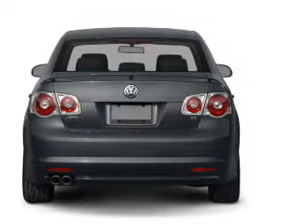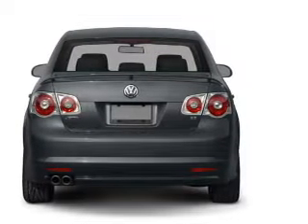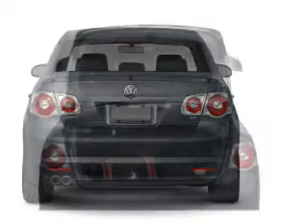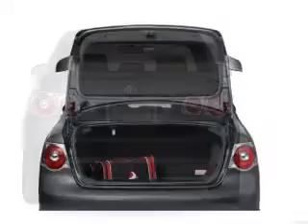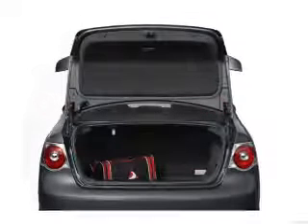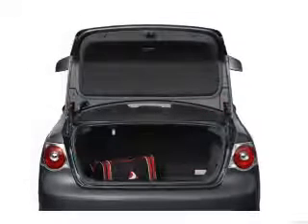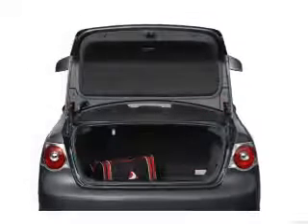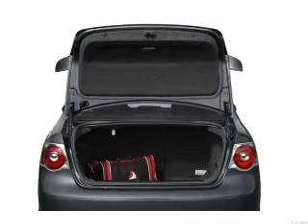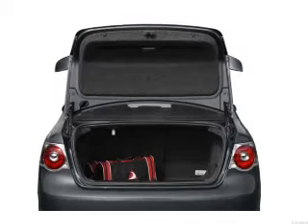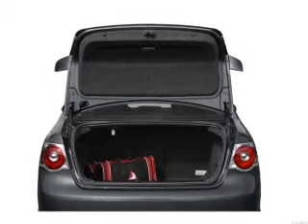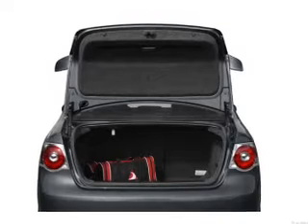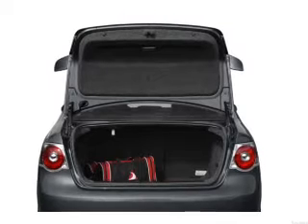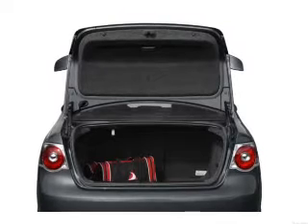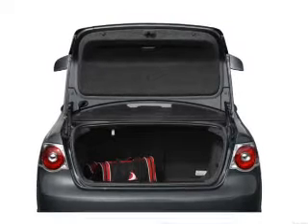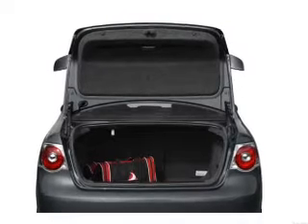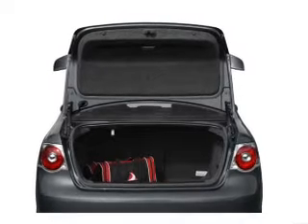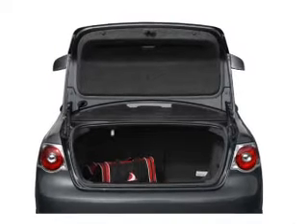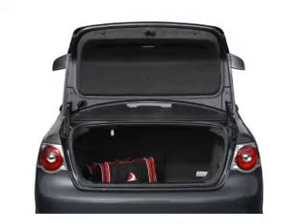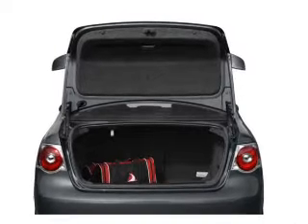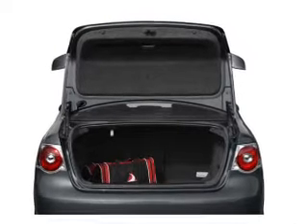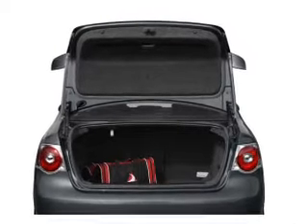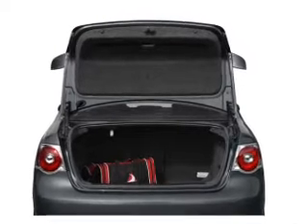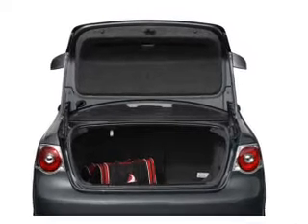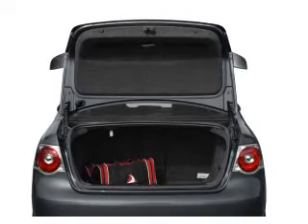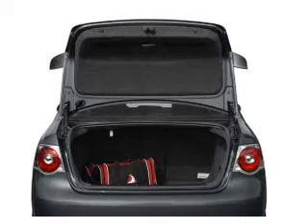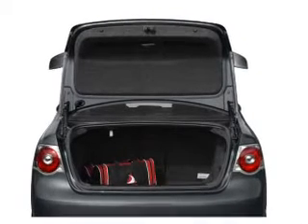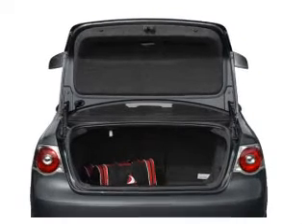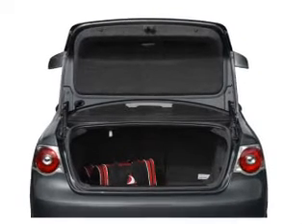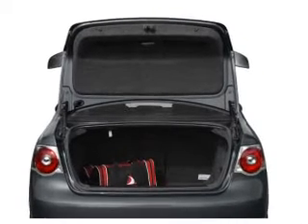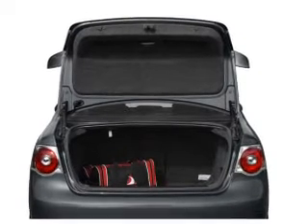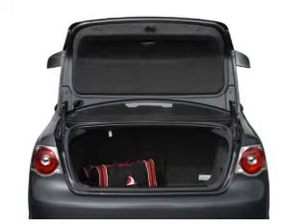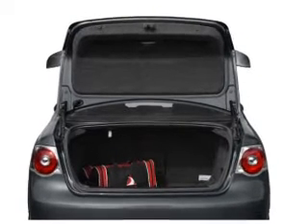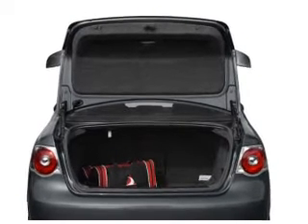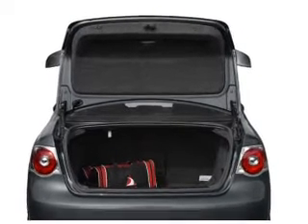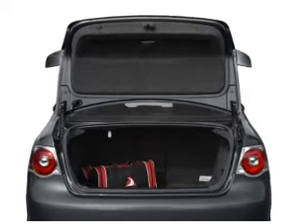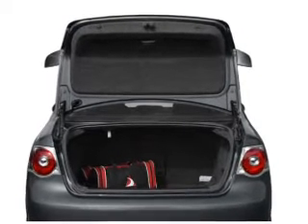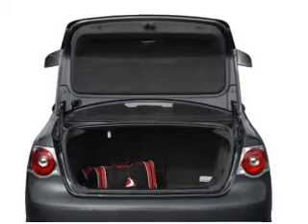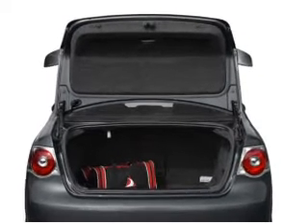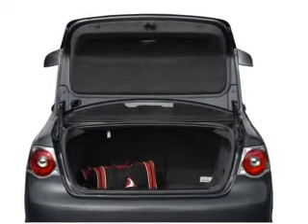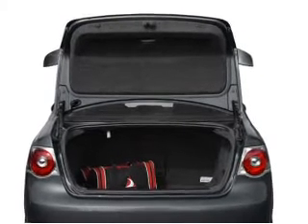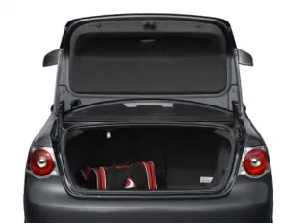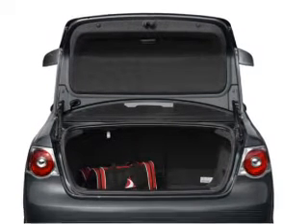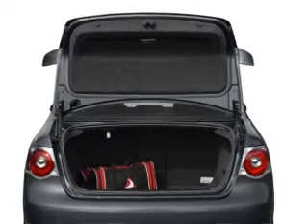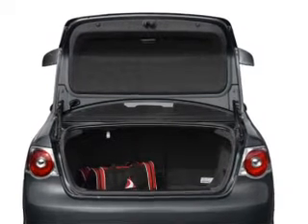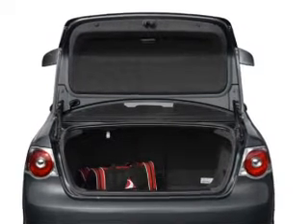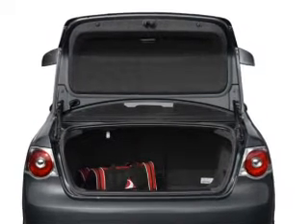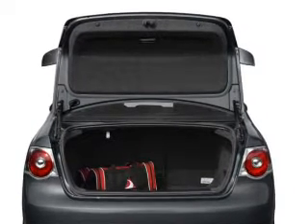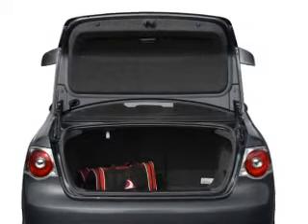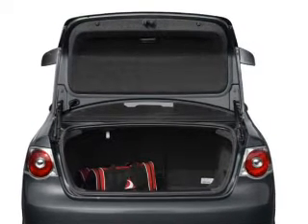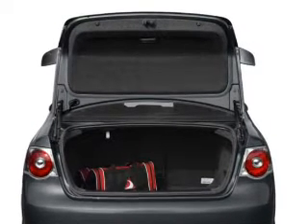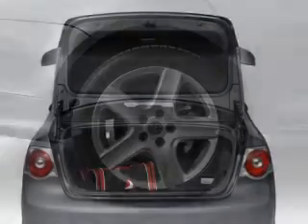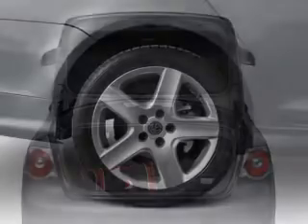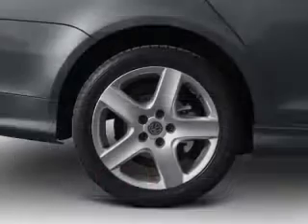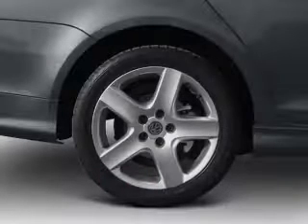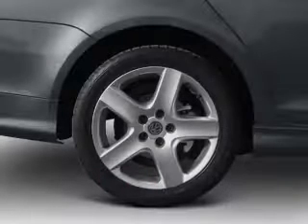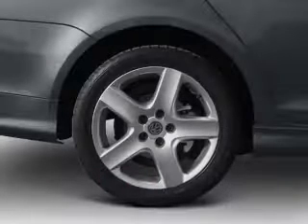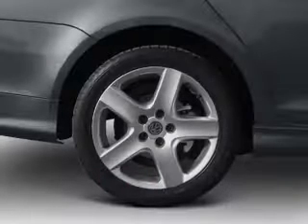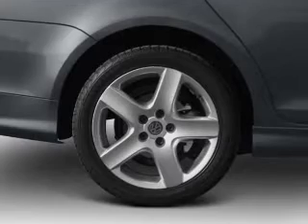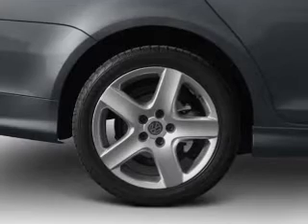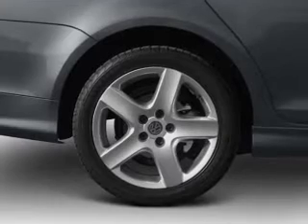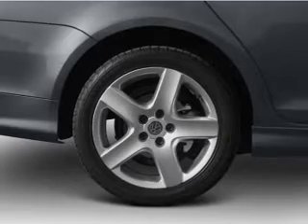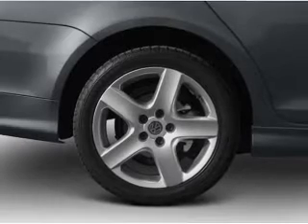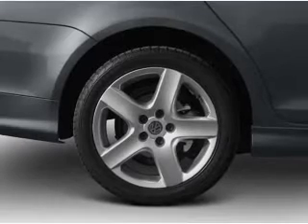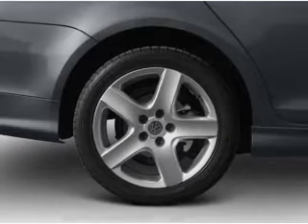Stand out from the crowd with premium wheels. You will appreciate the safety feature of anti-lock brakes. Let the sun shine in with a sunroof.